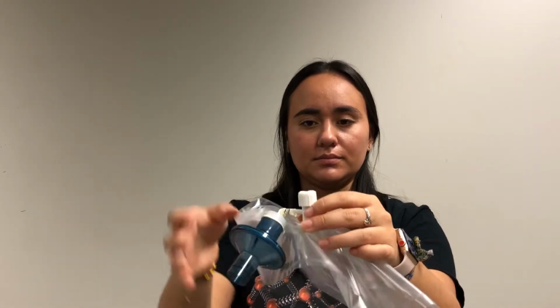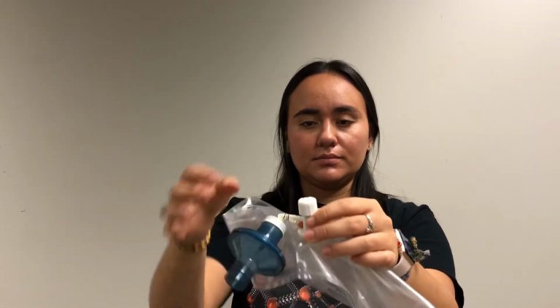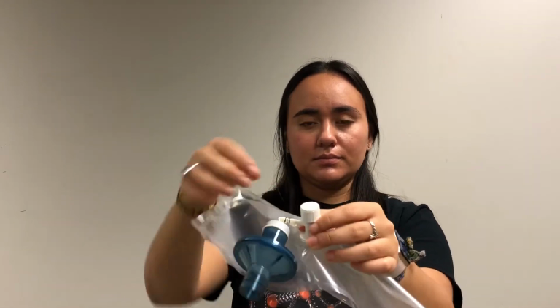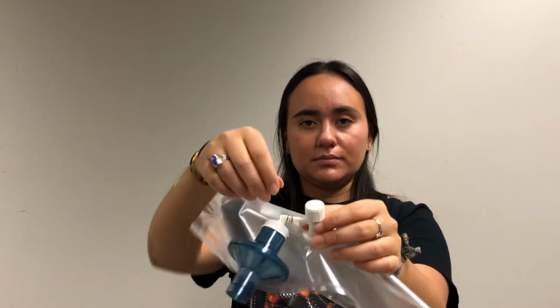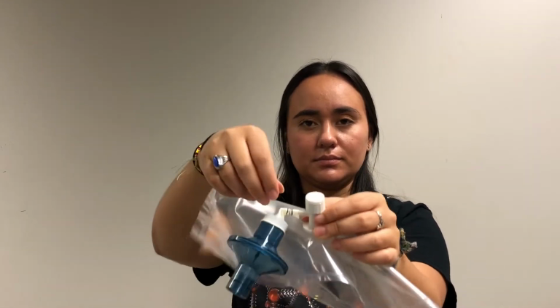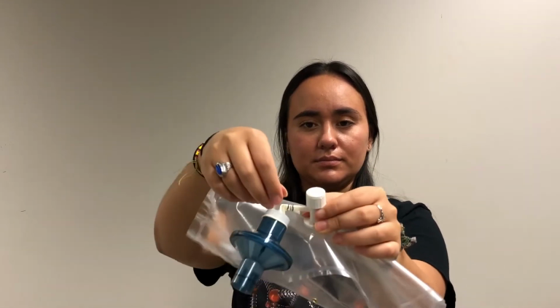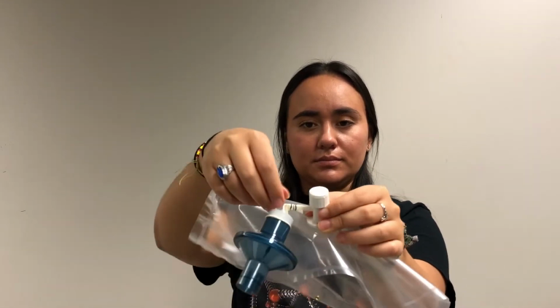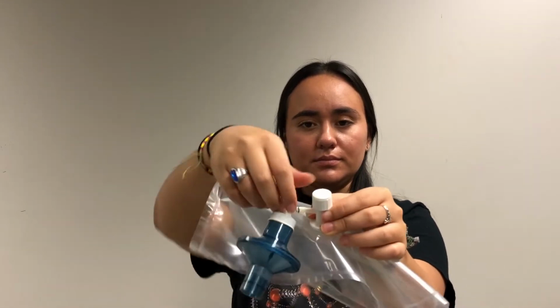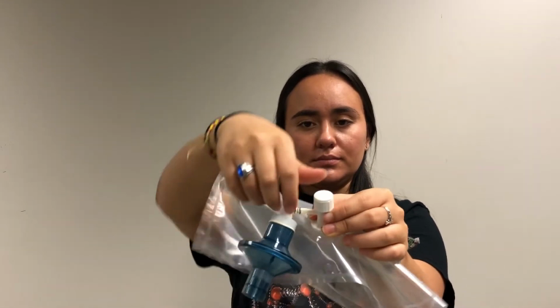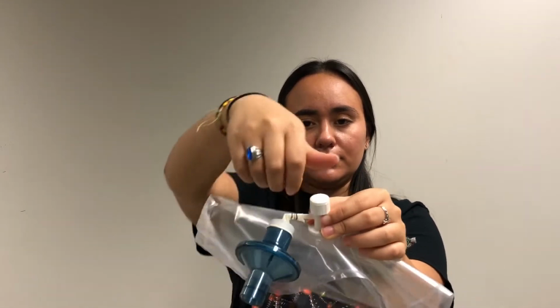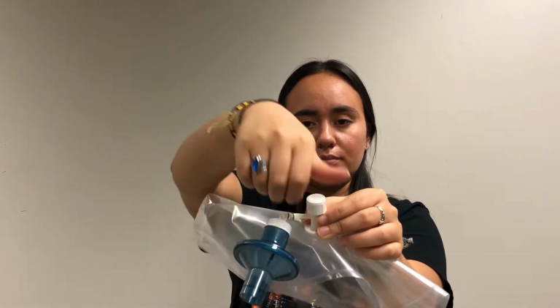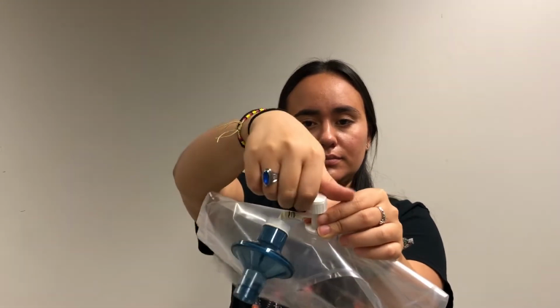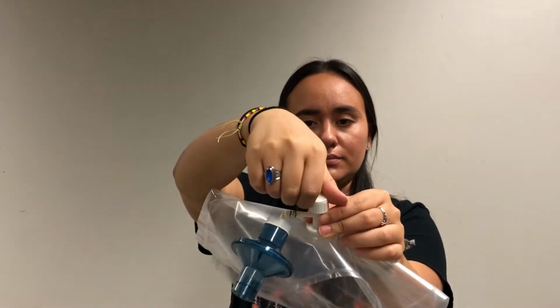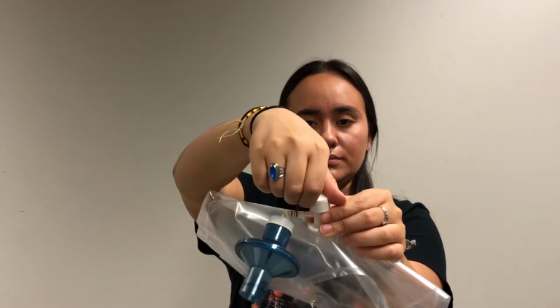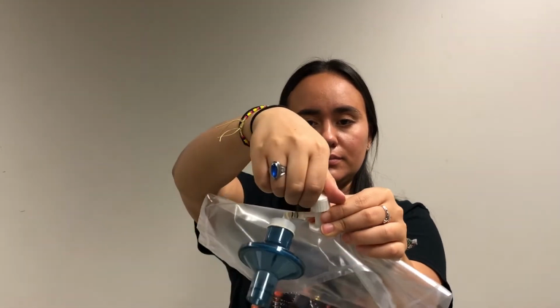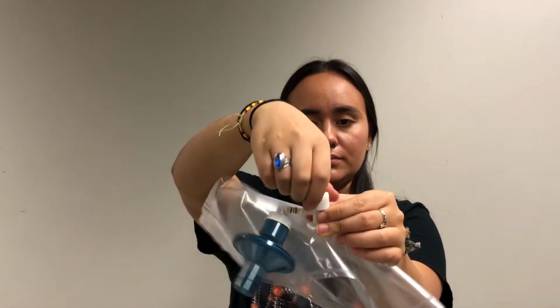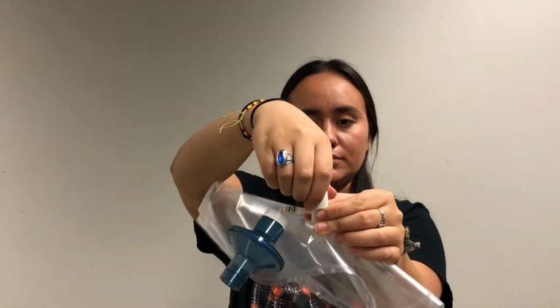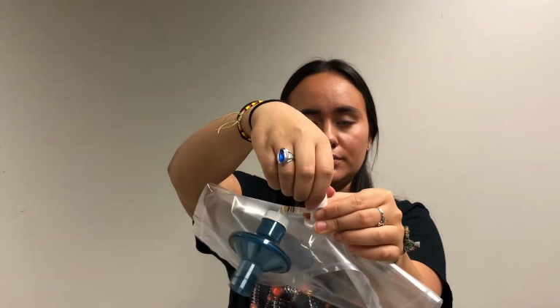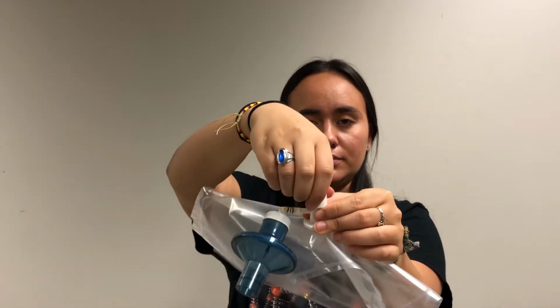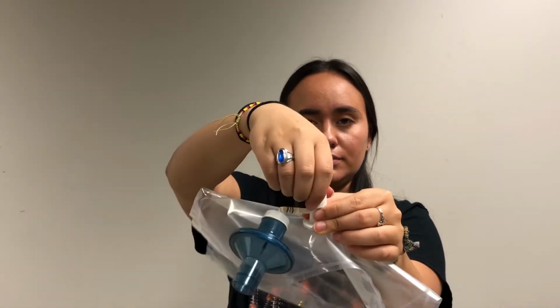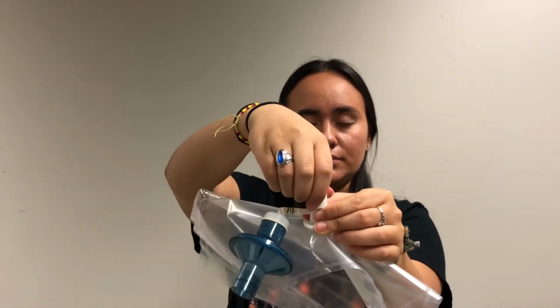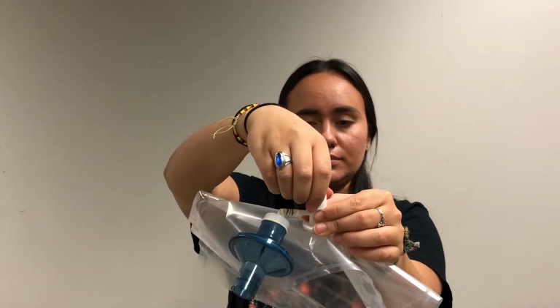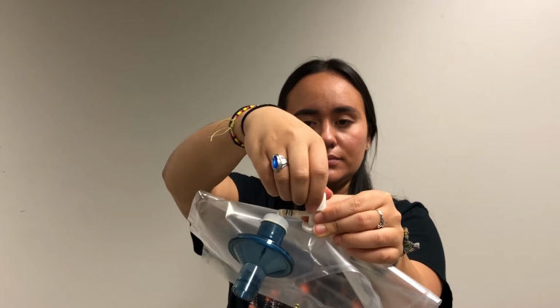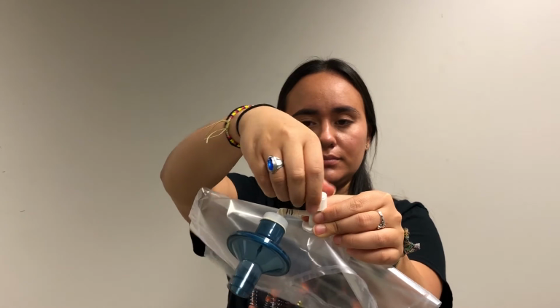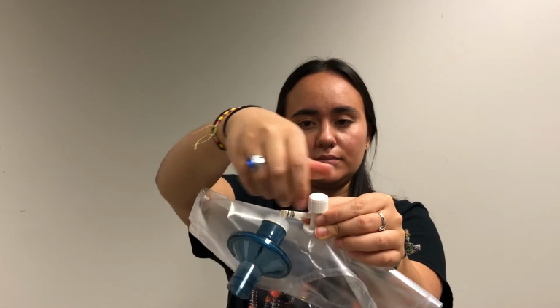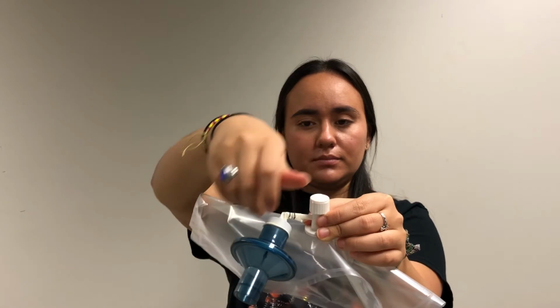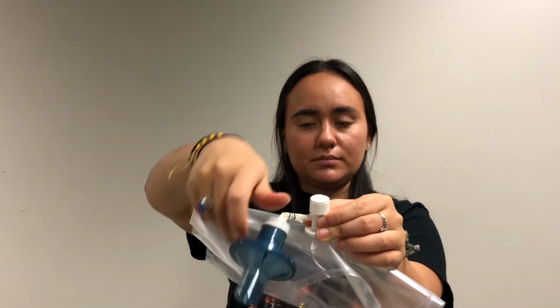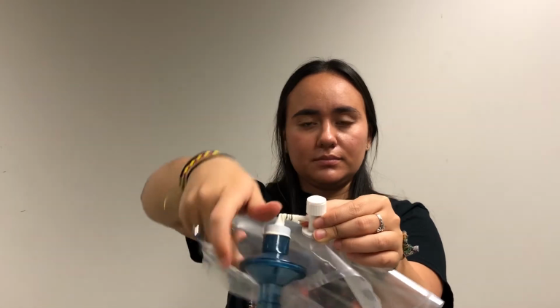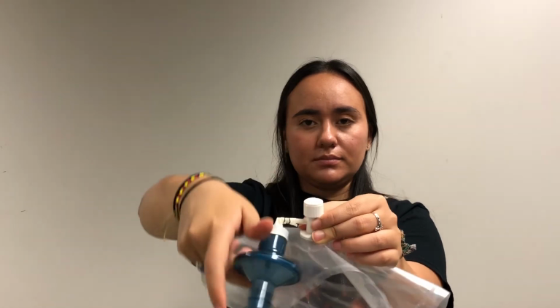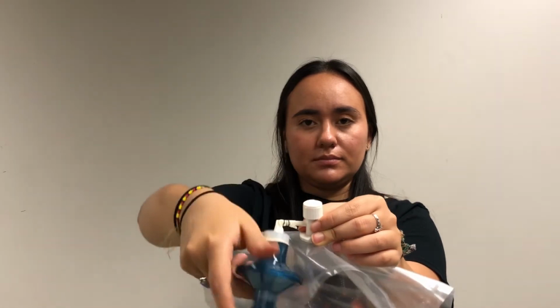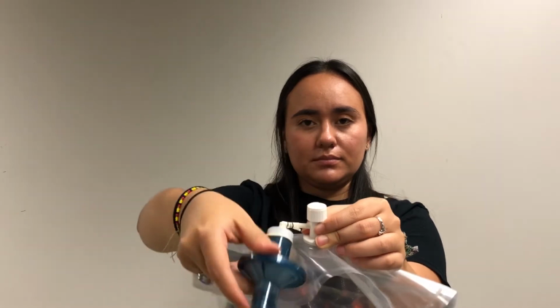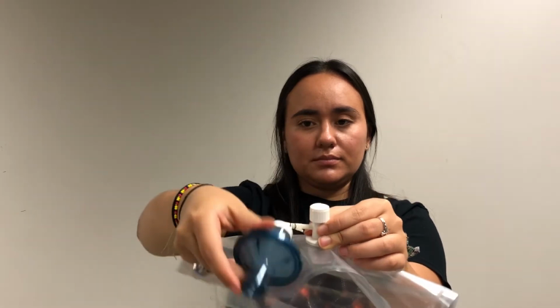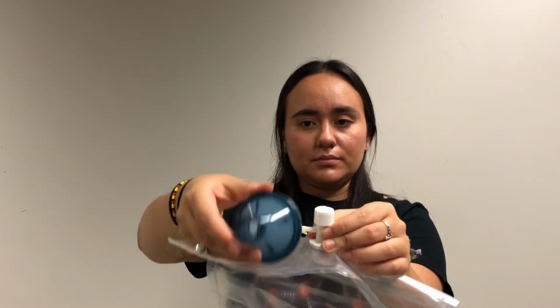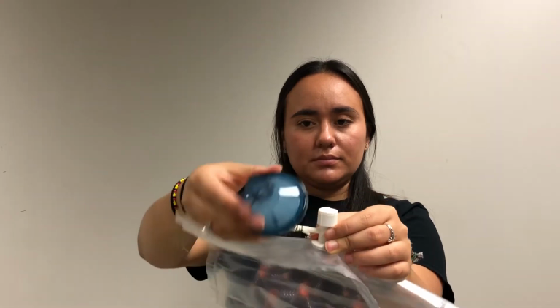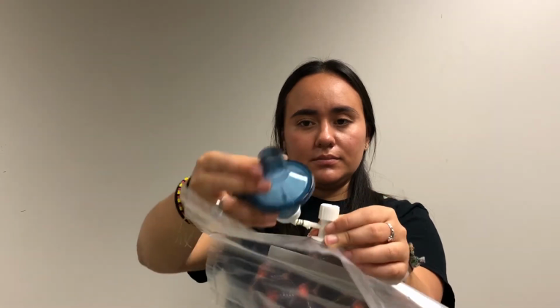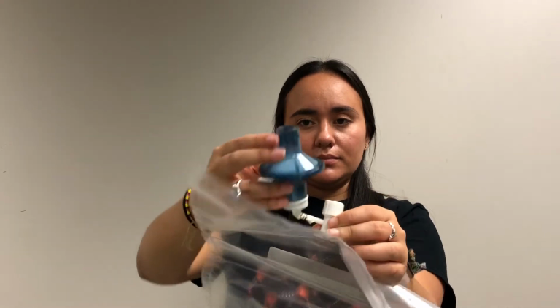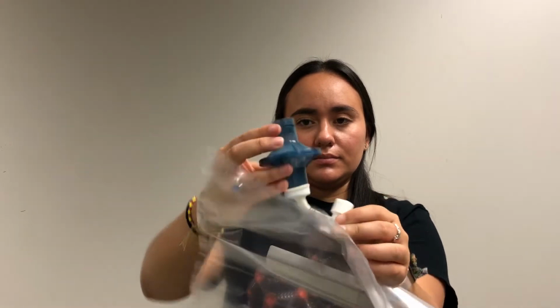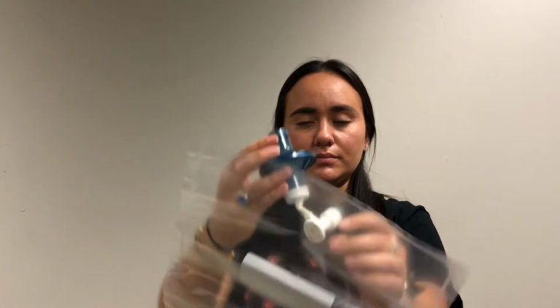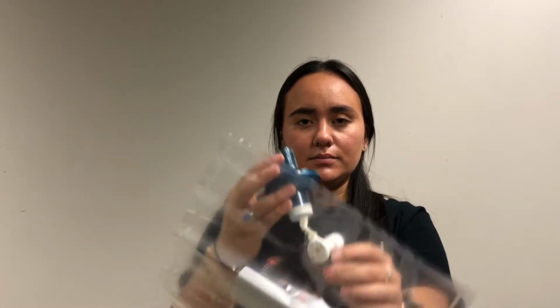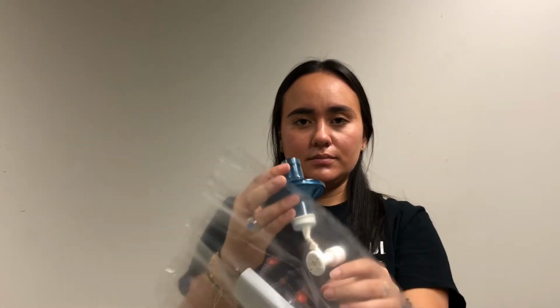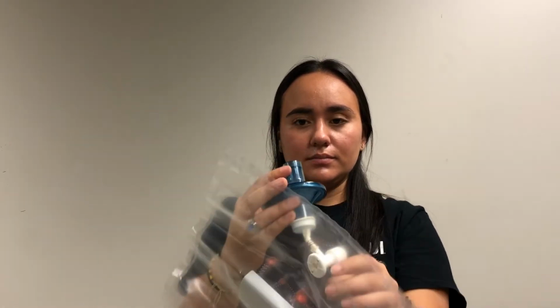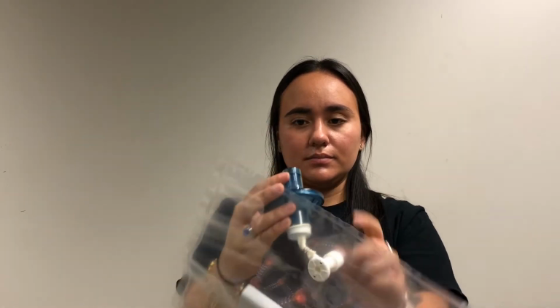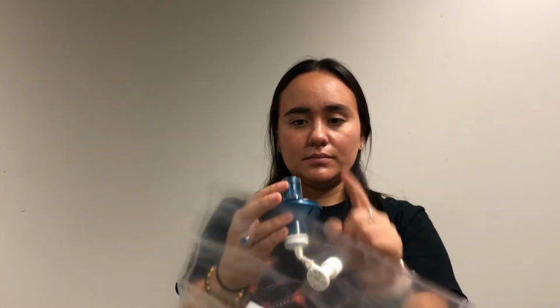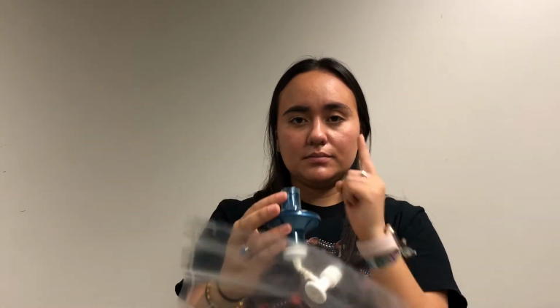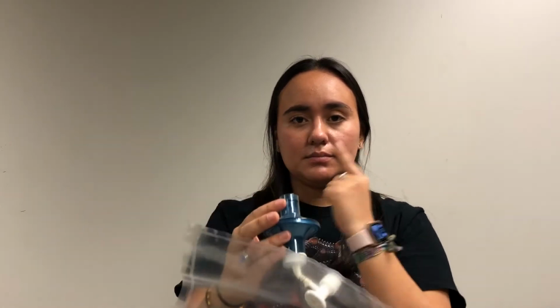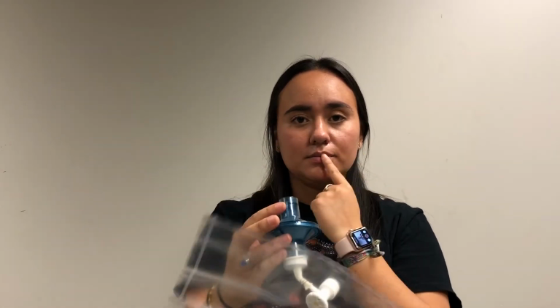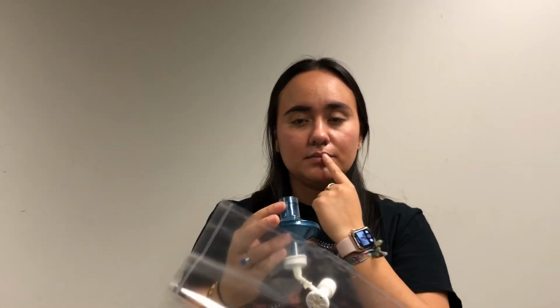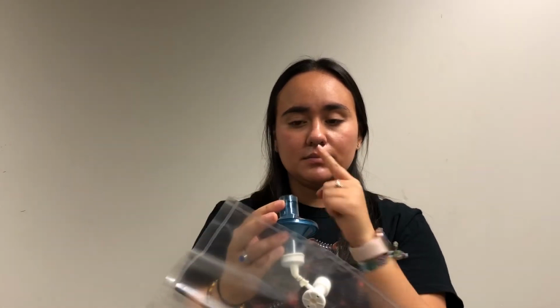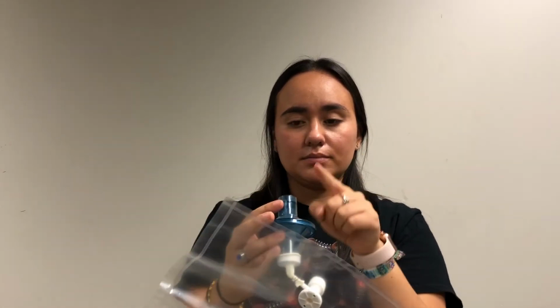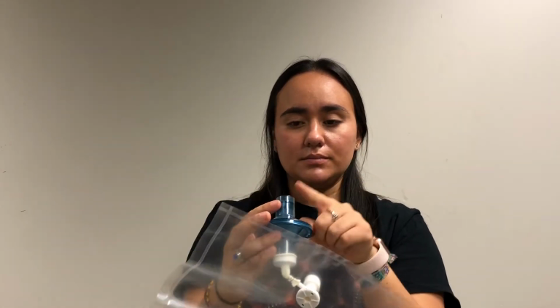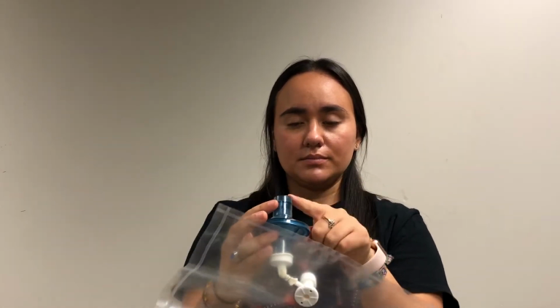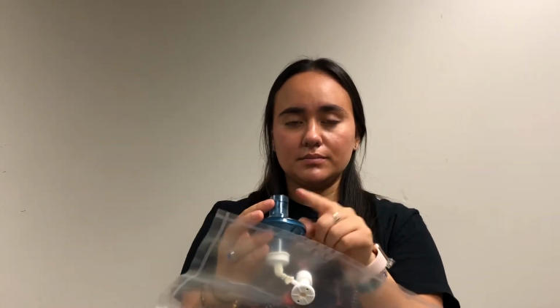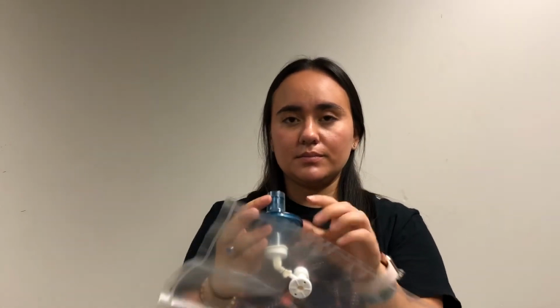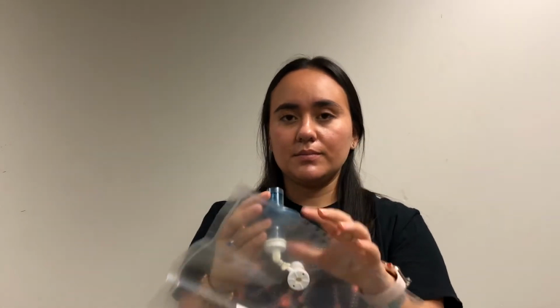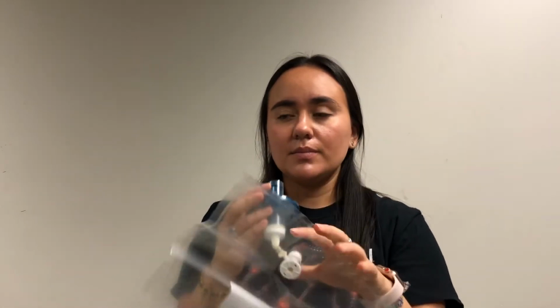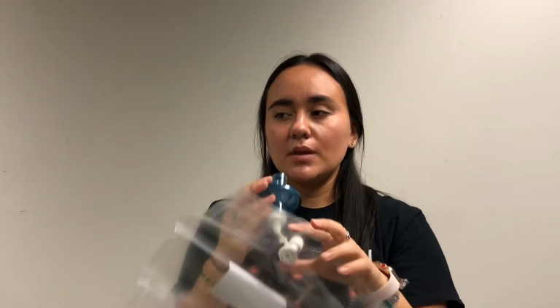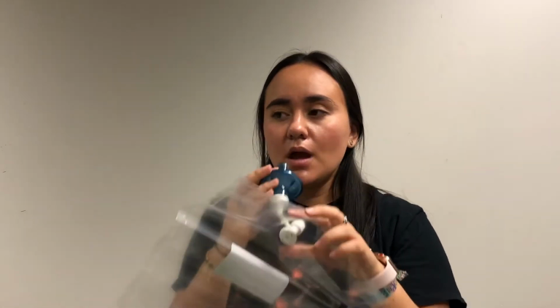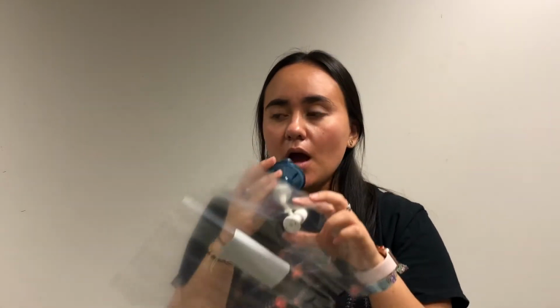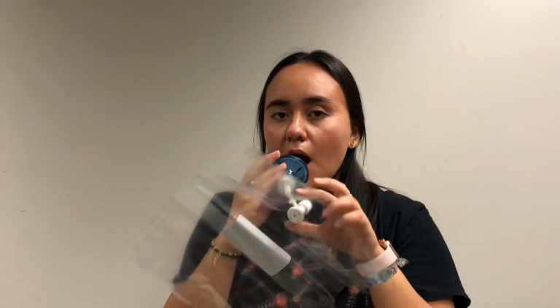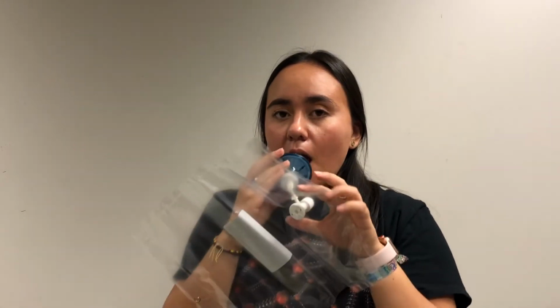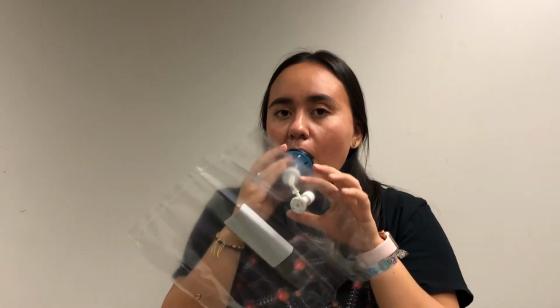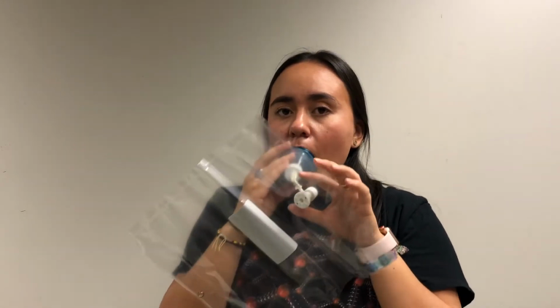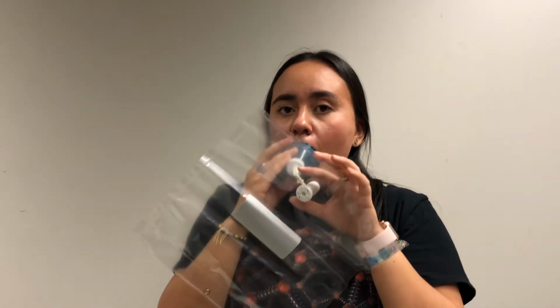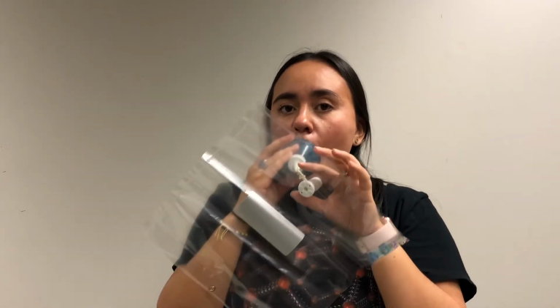To open, turn the top of the valve all the way to the left counterclockwise. Start blowing into the opening of the filter.